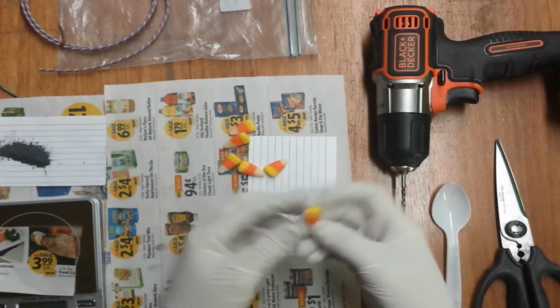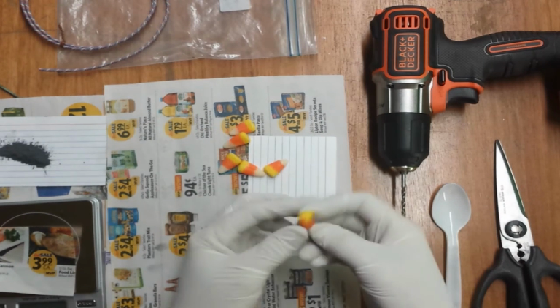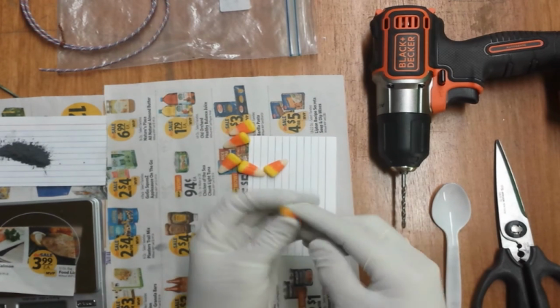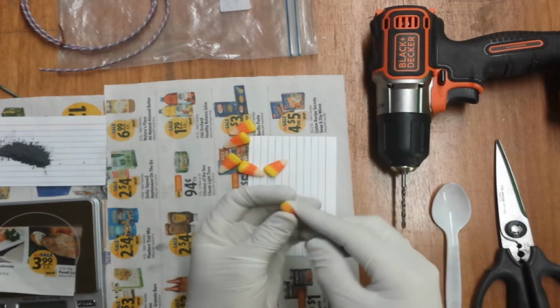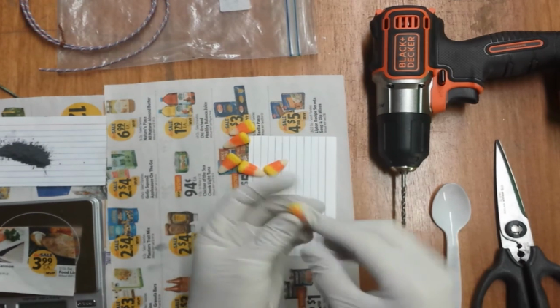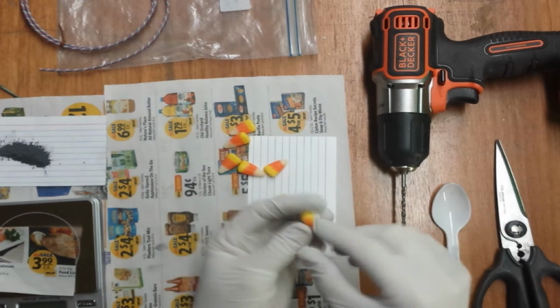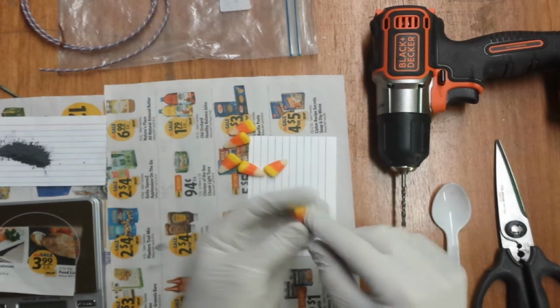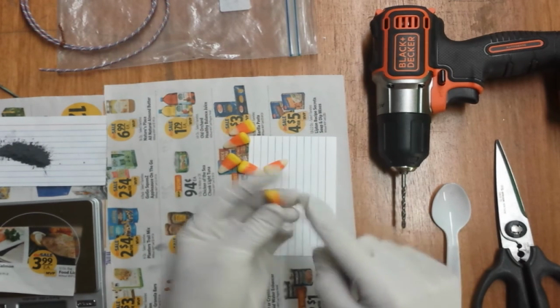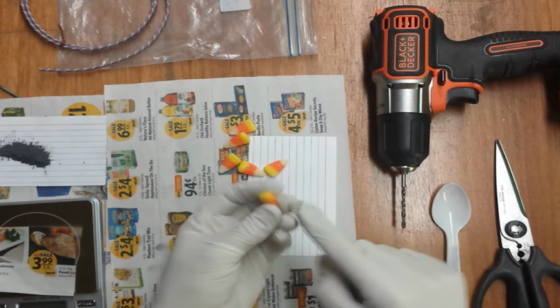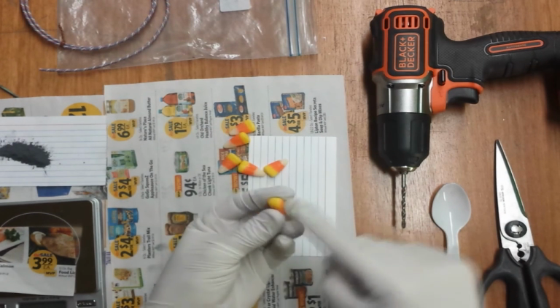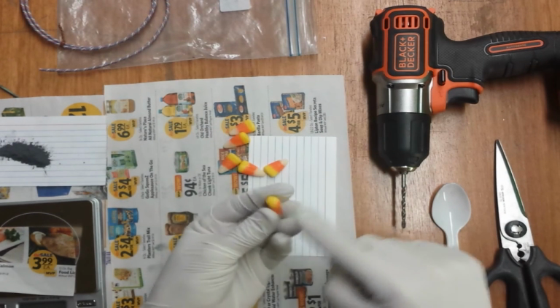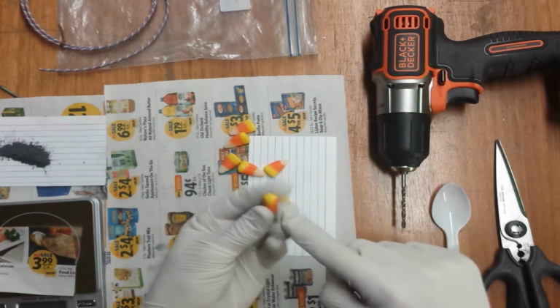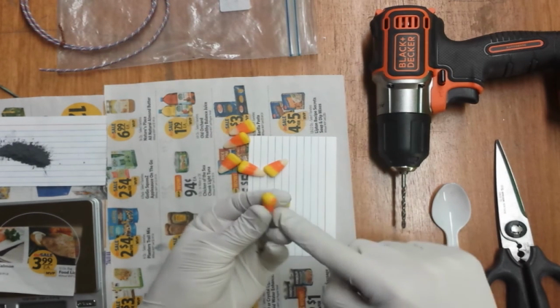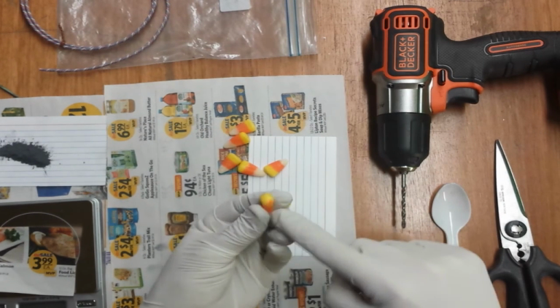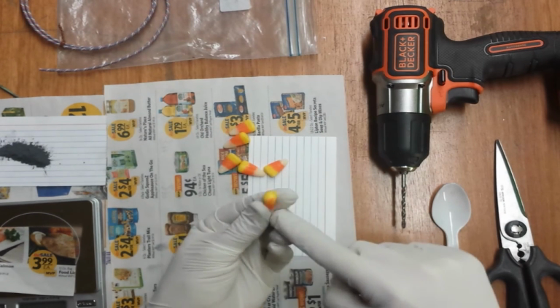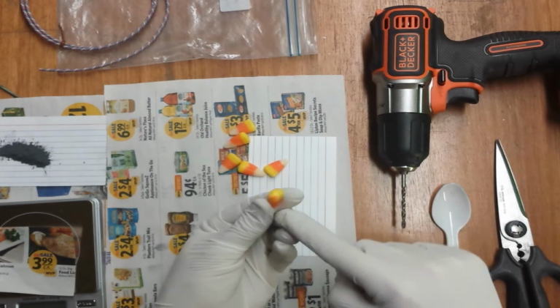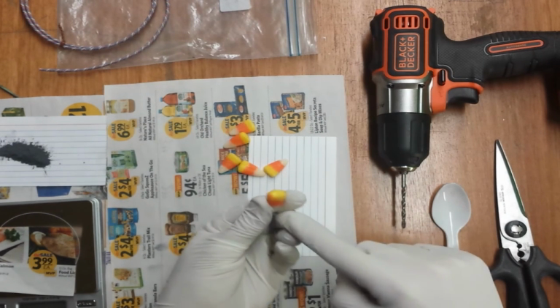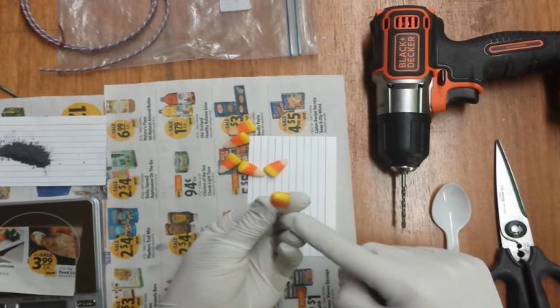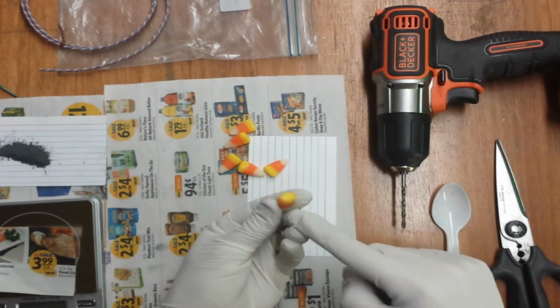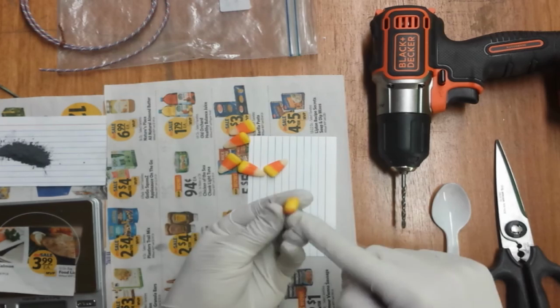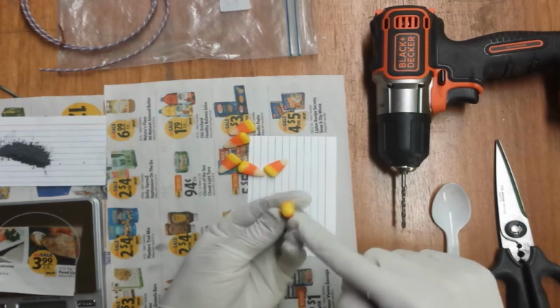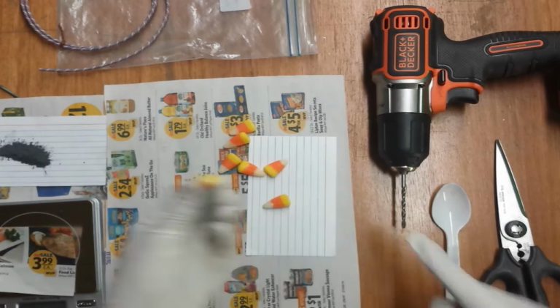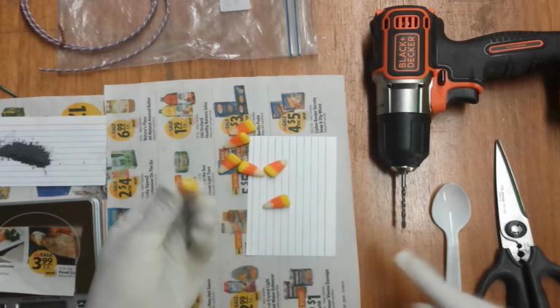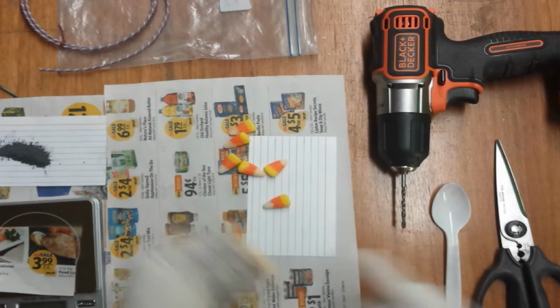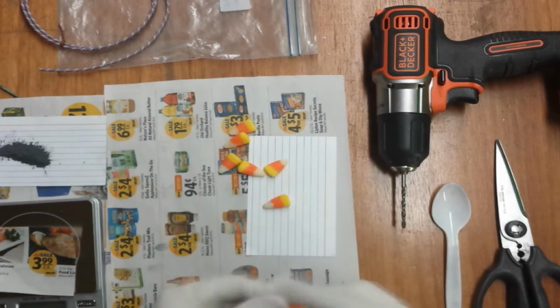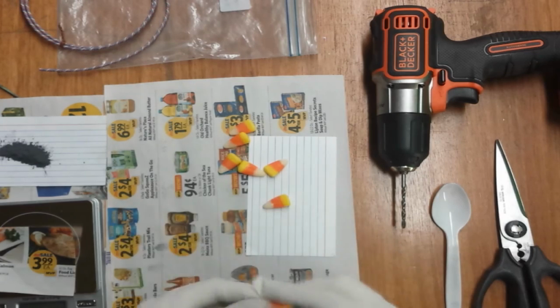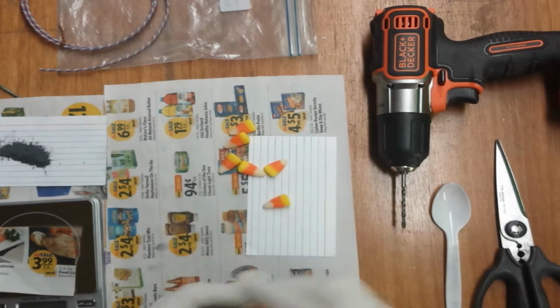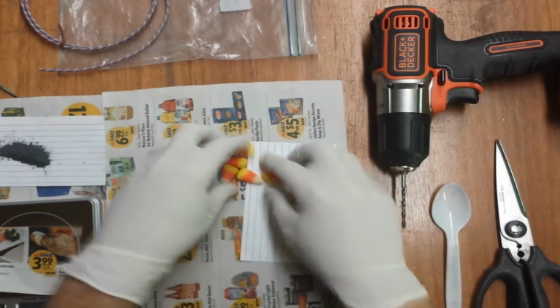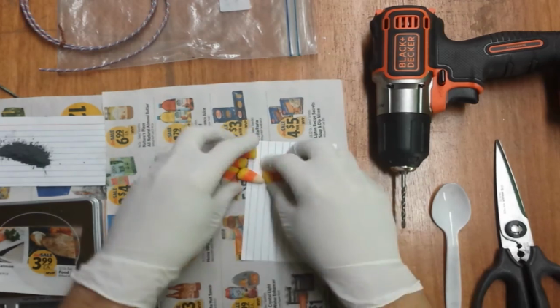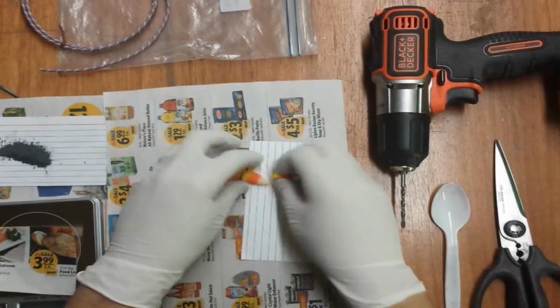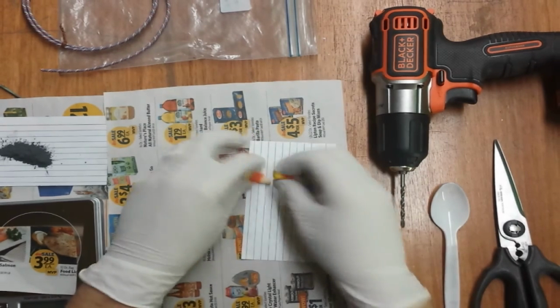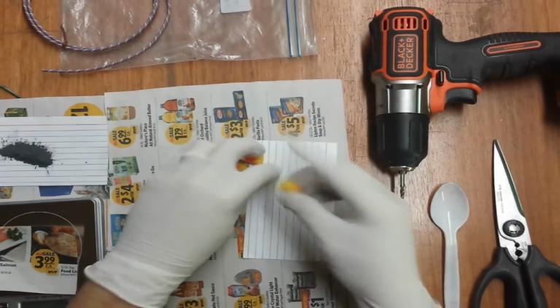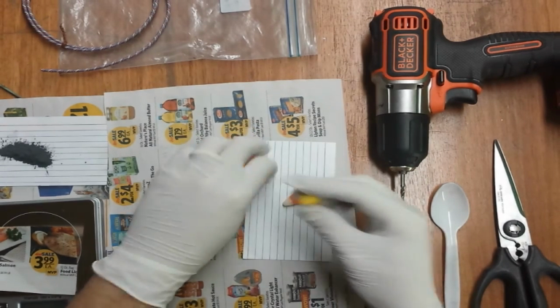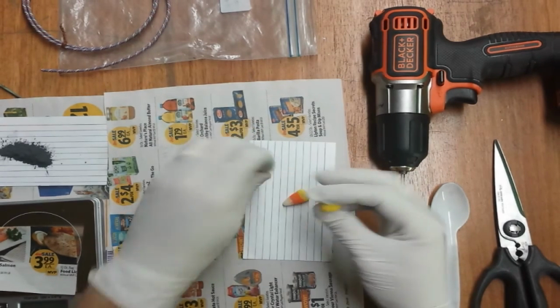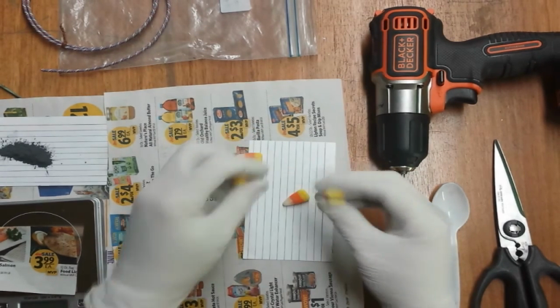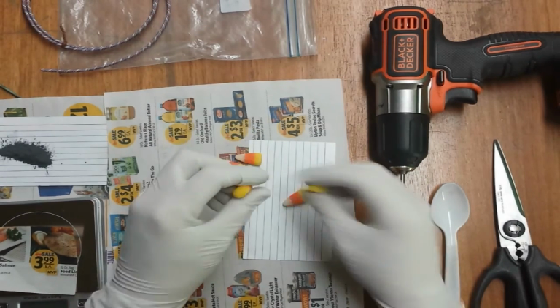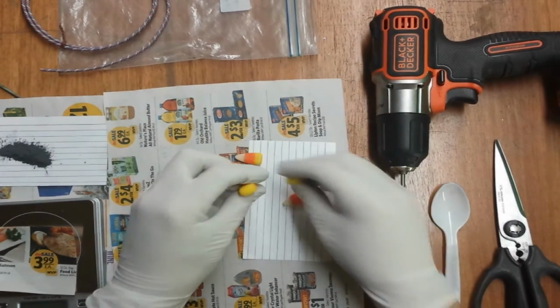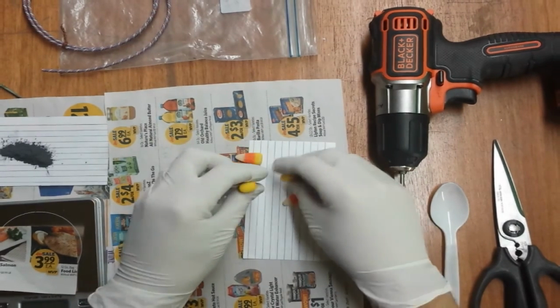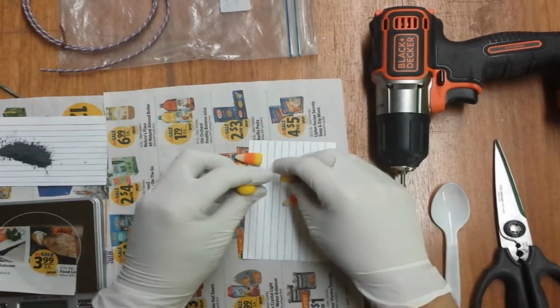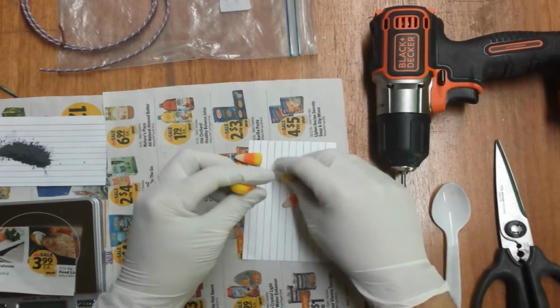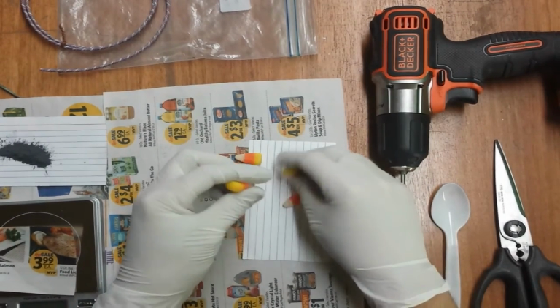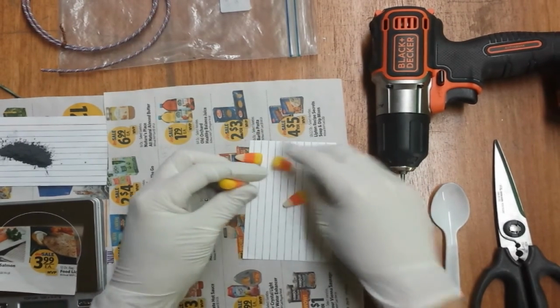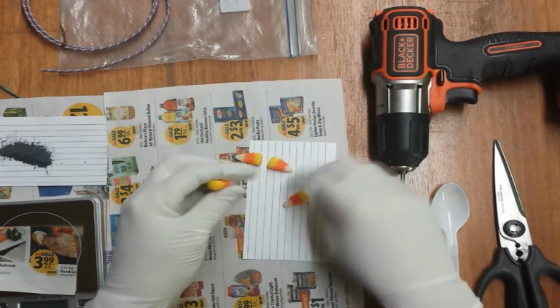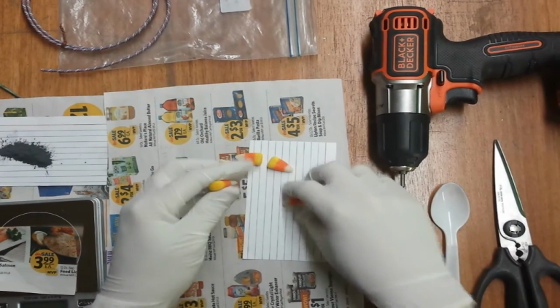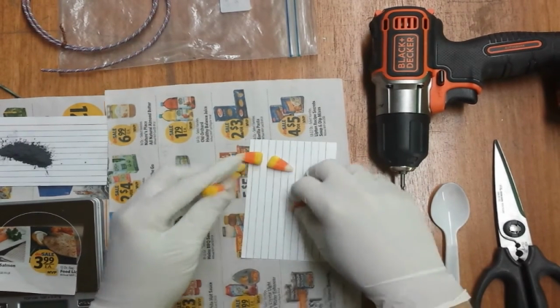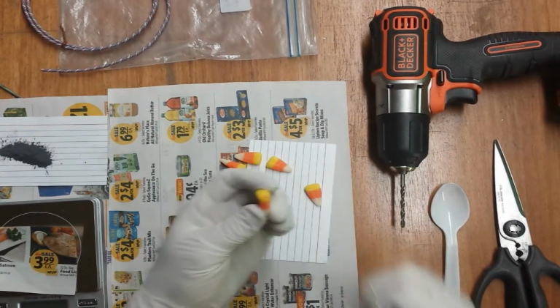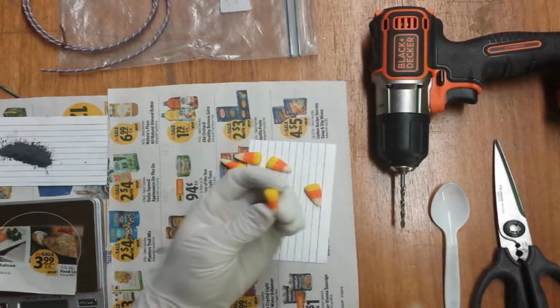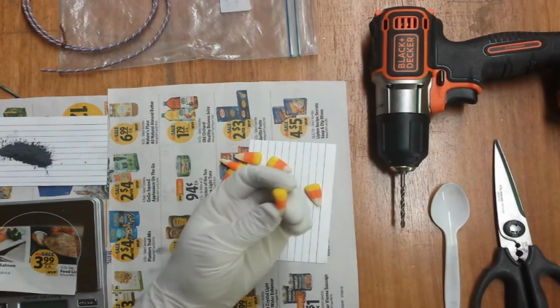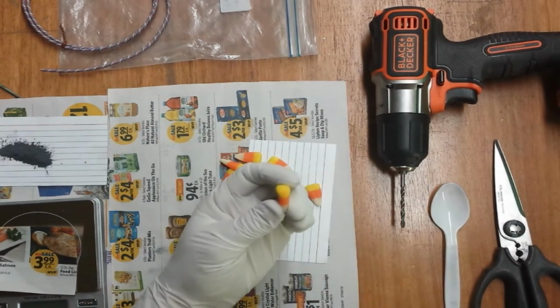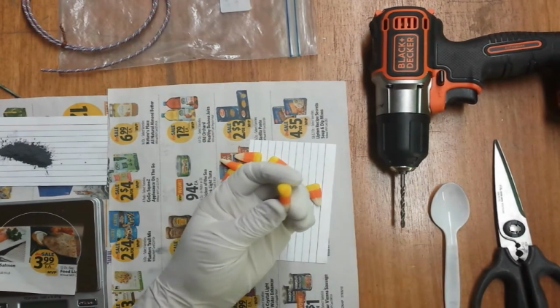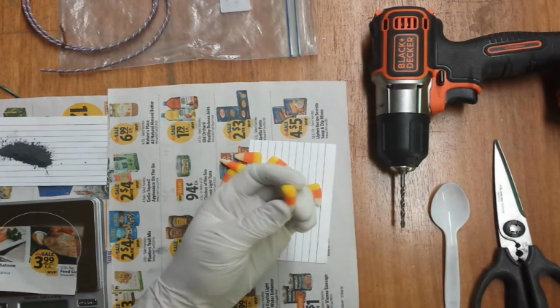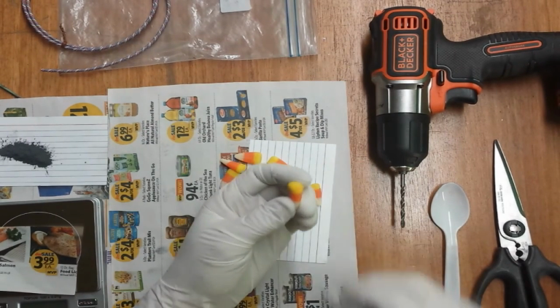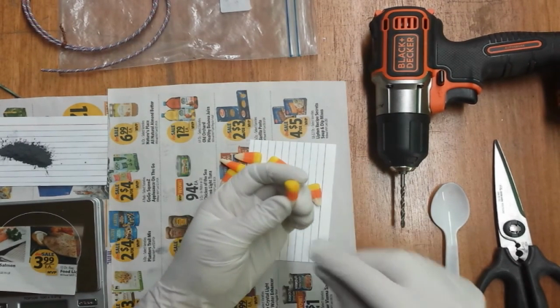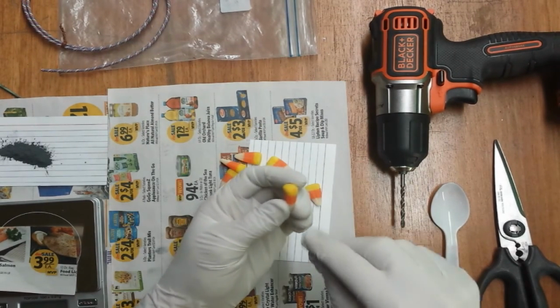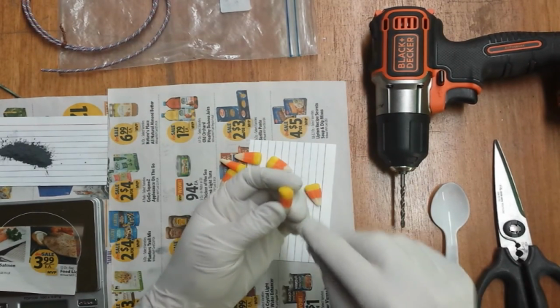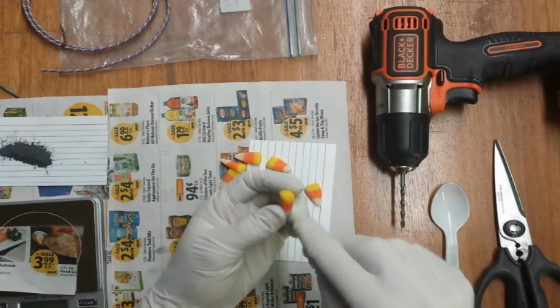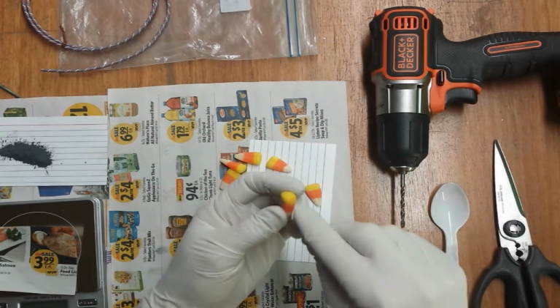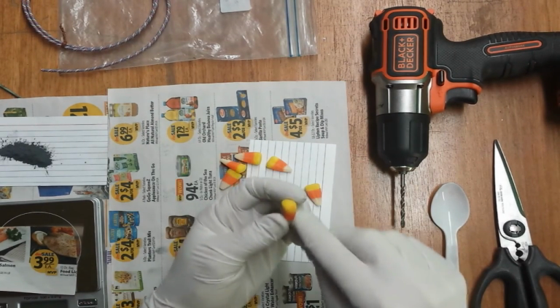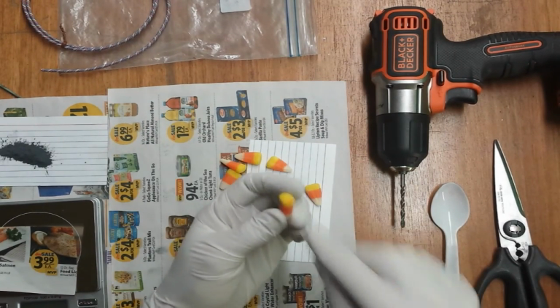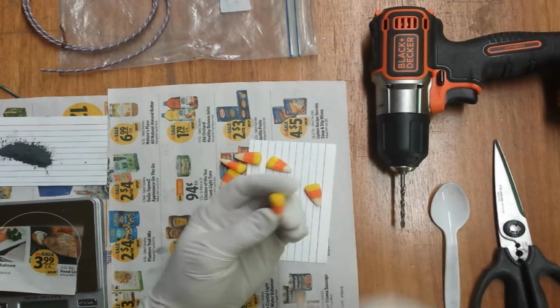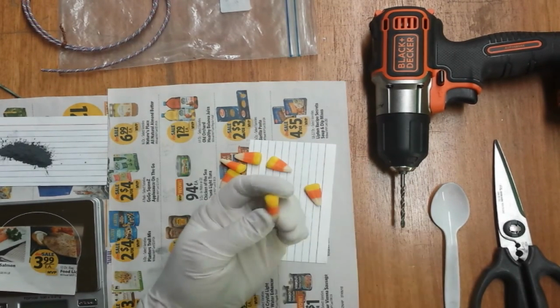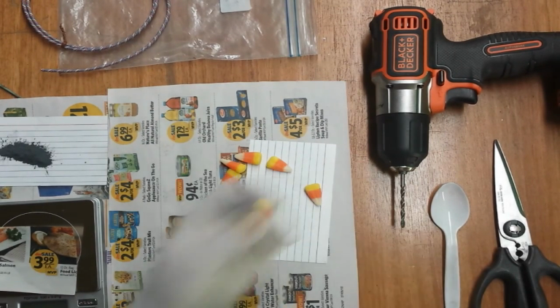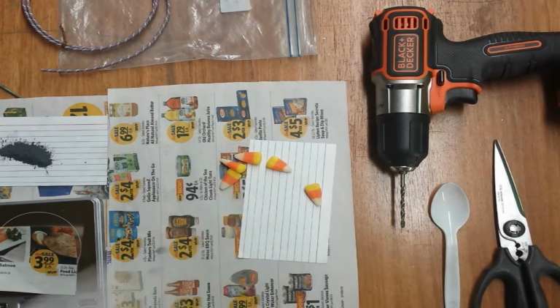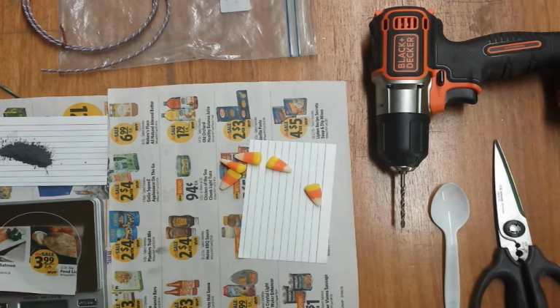Oh, see this one's got a bit extra orange on the yellow. No good. Alright, I think the rest of these are... Oh, look at that. That could have been a very dangerous situation.